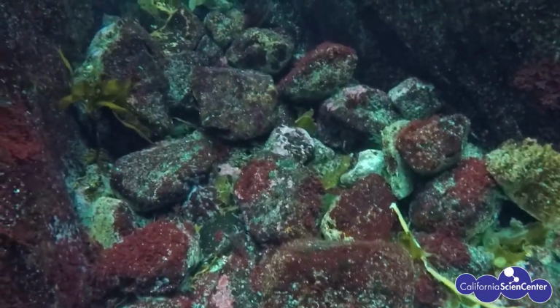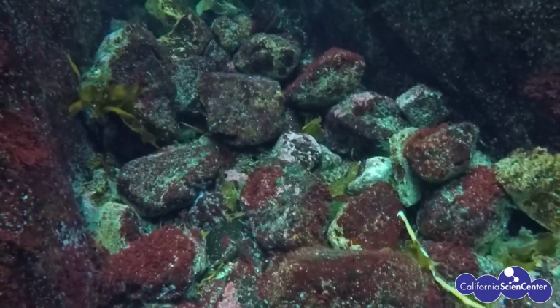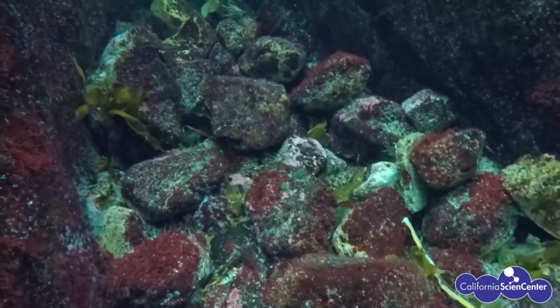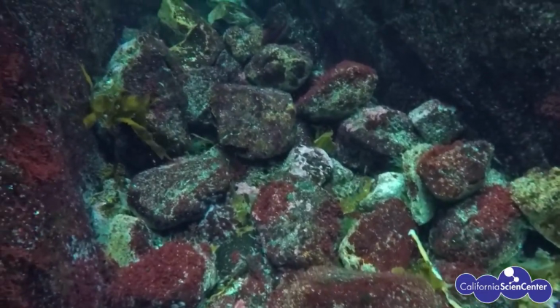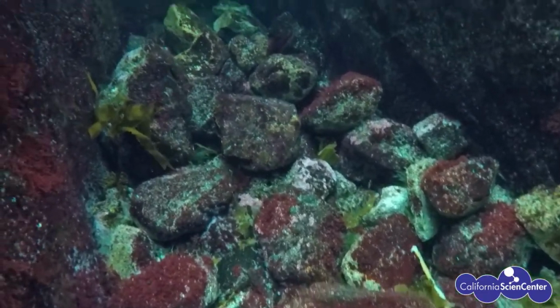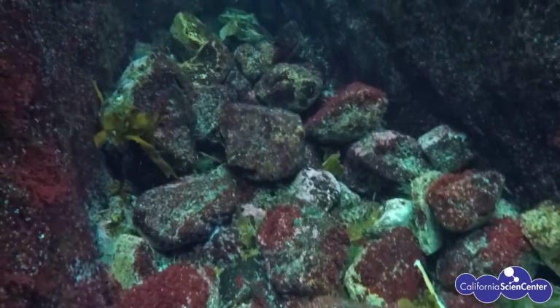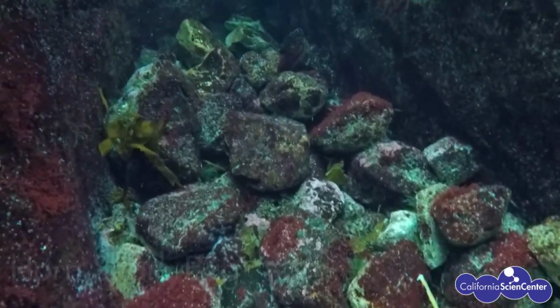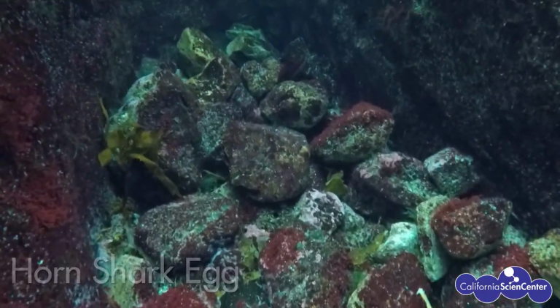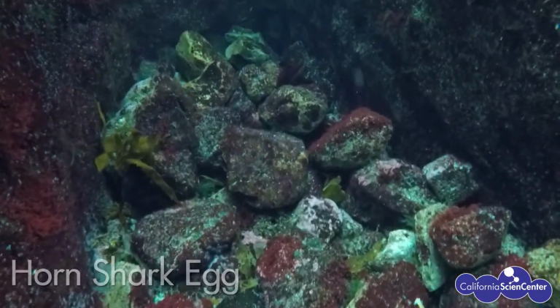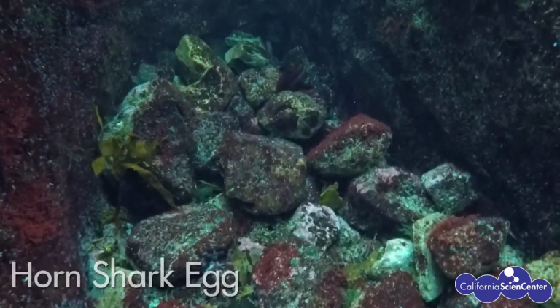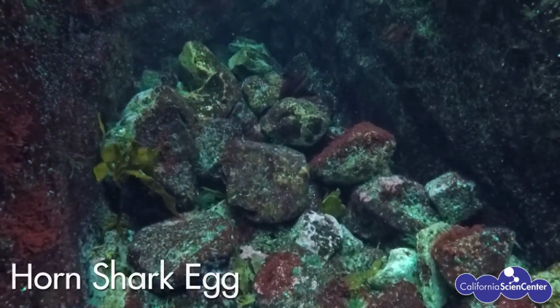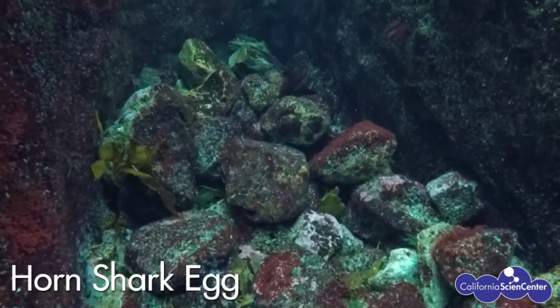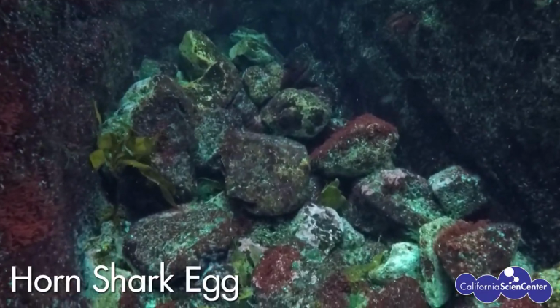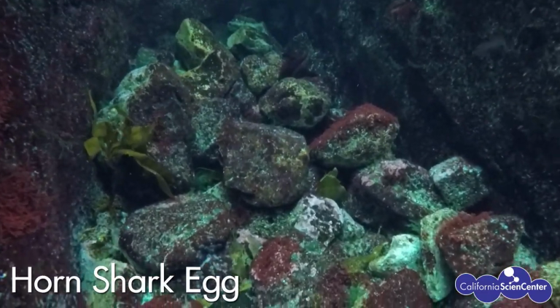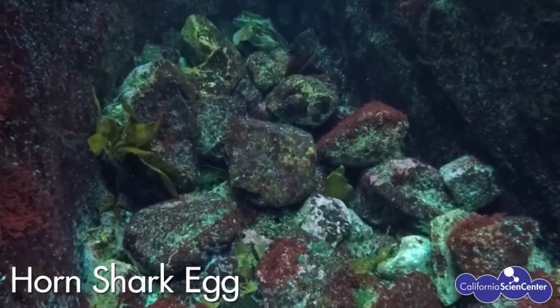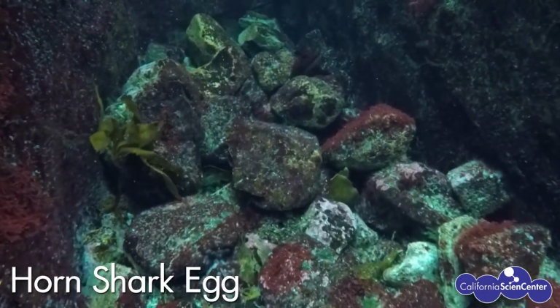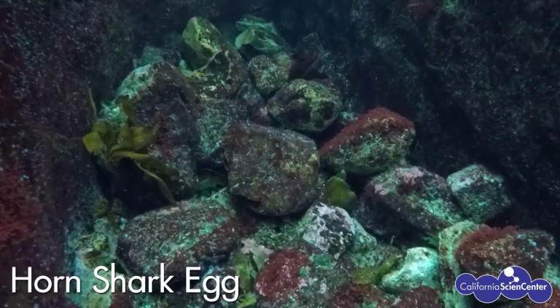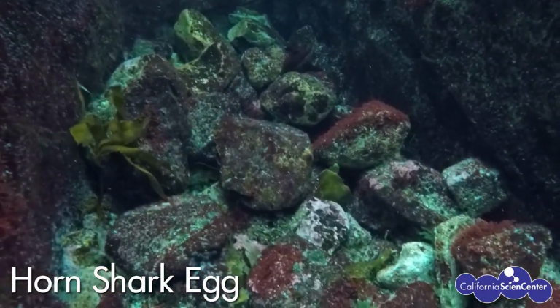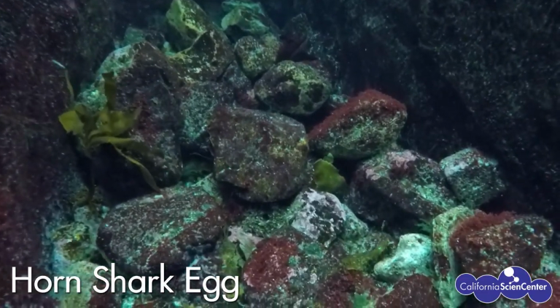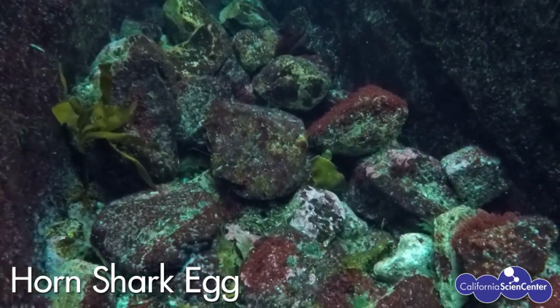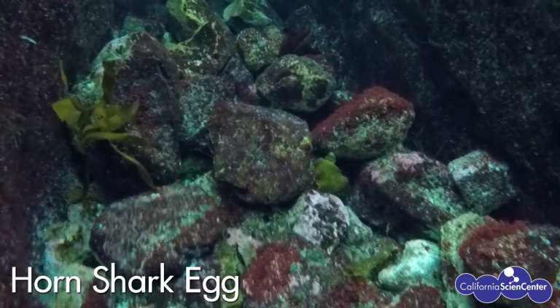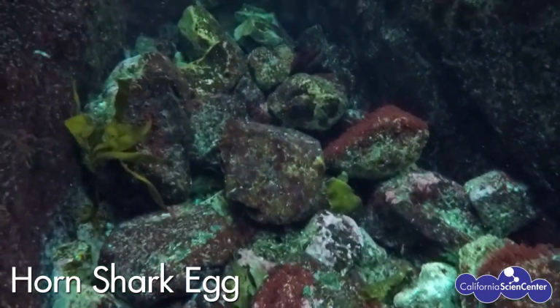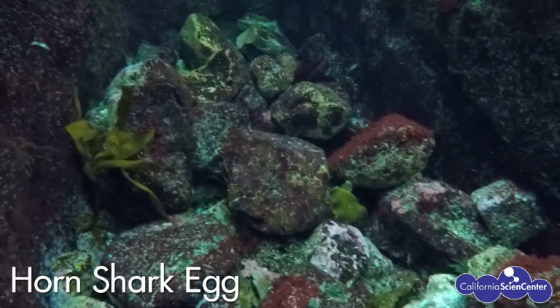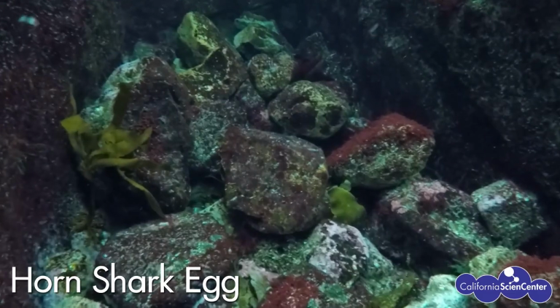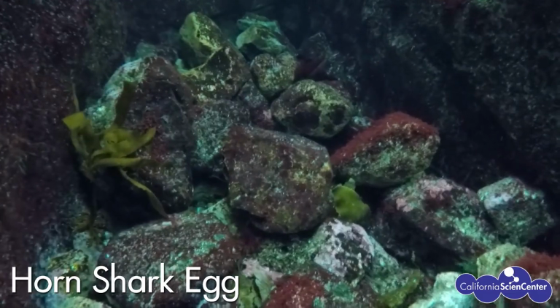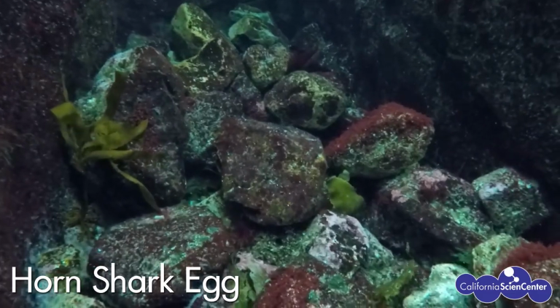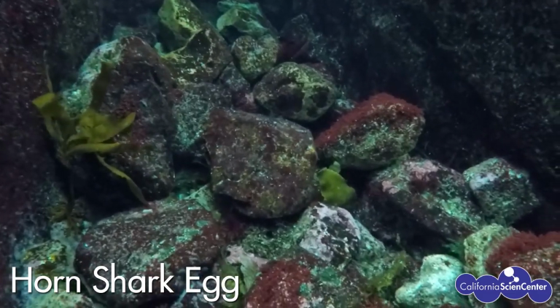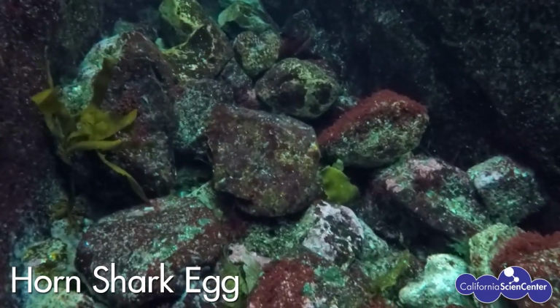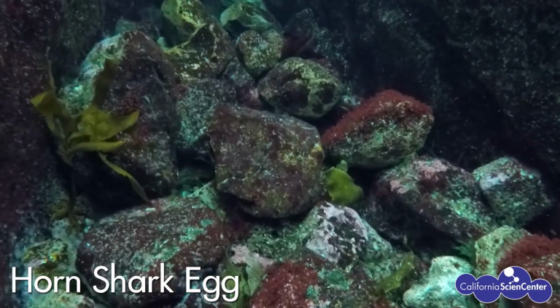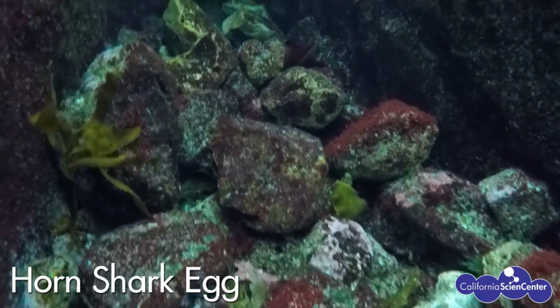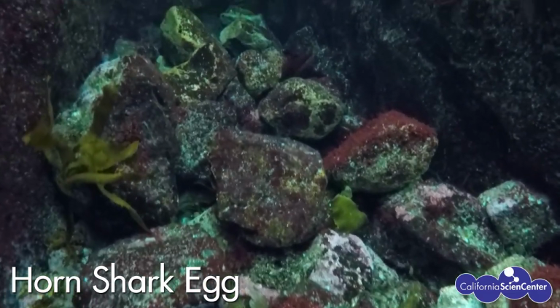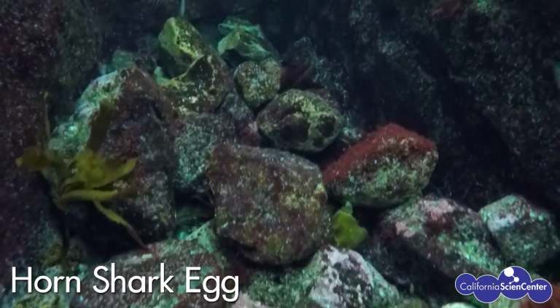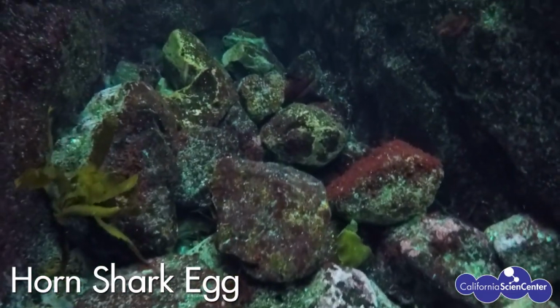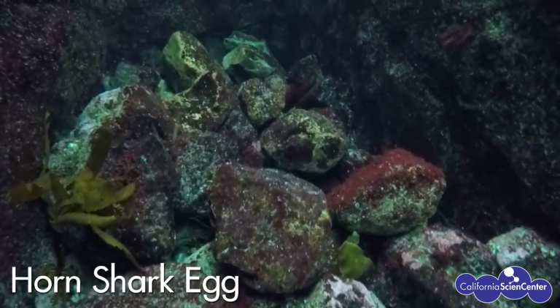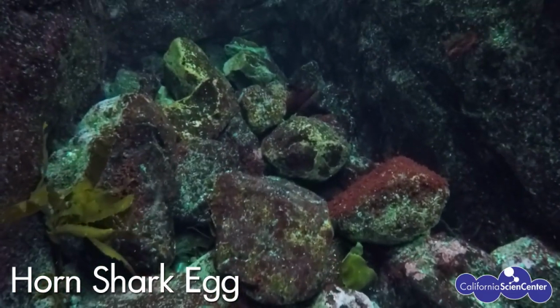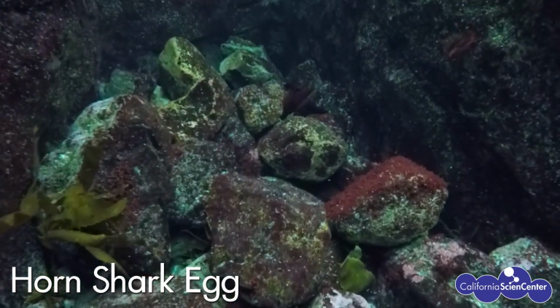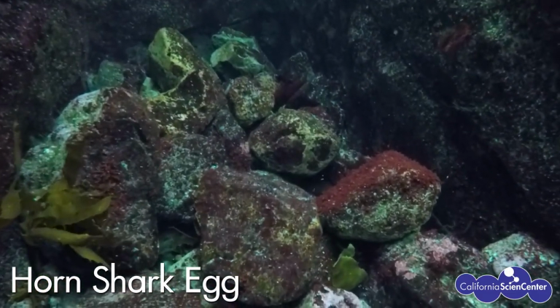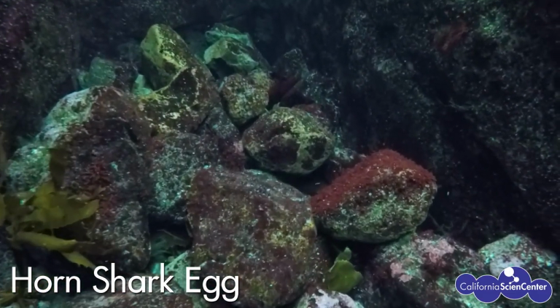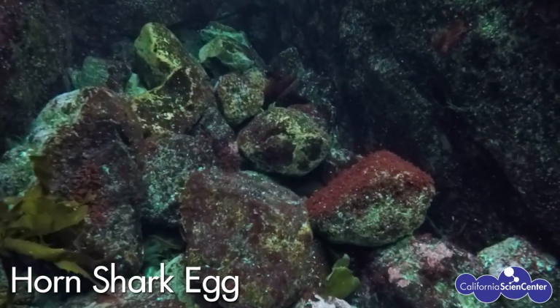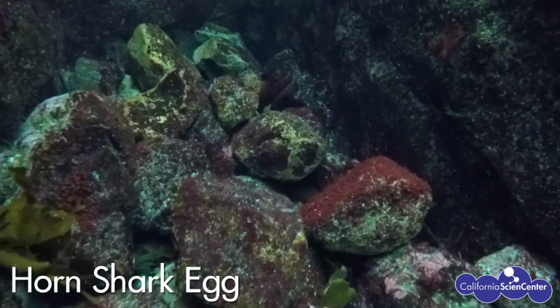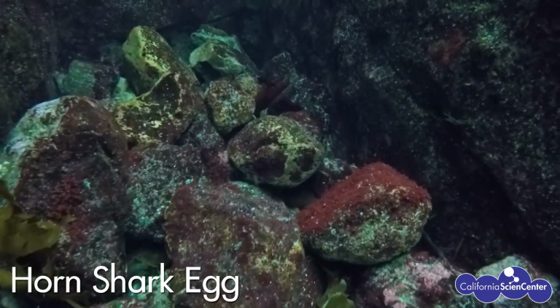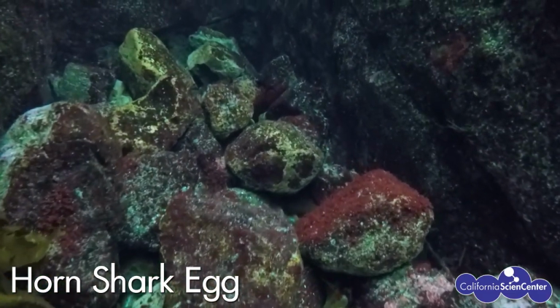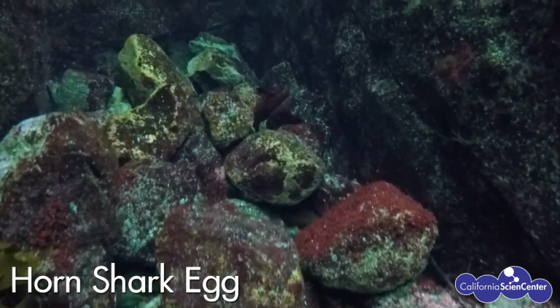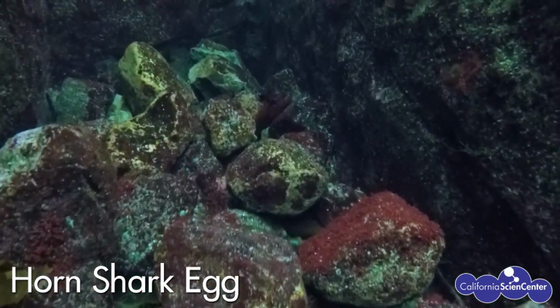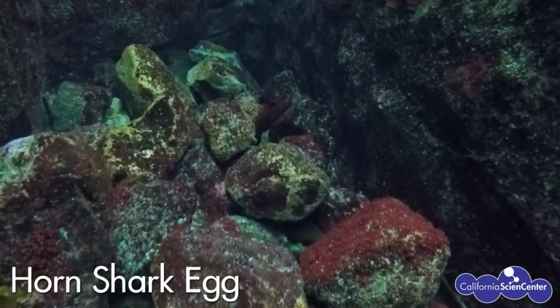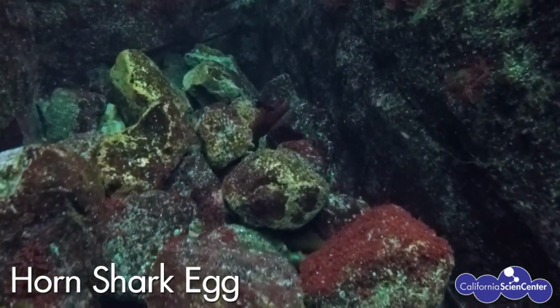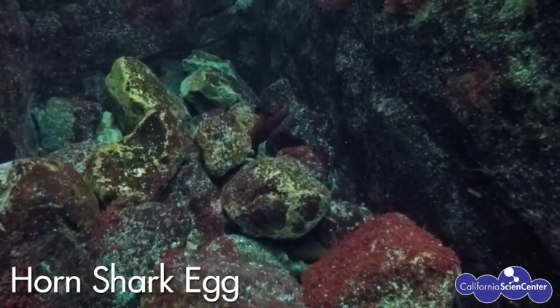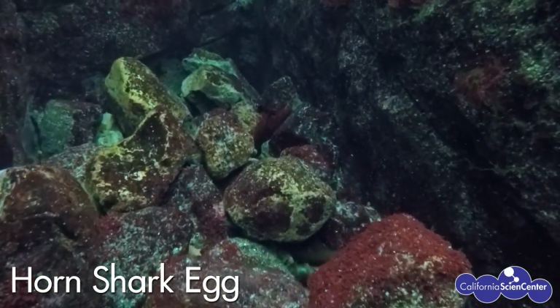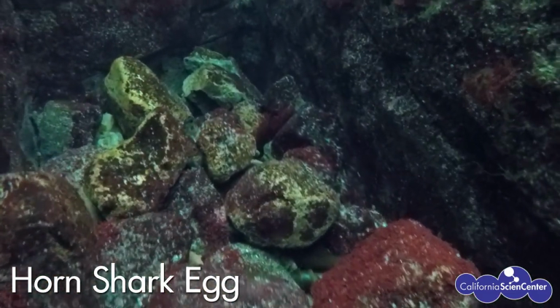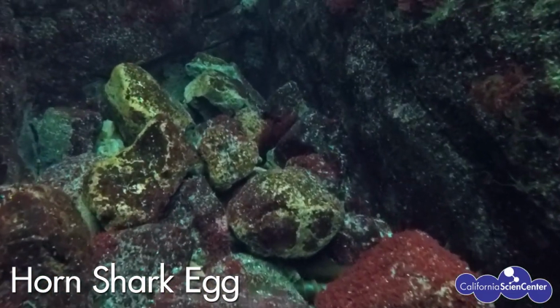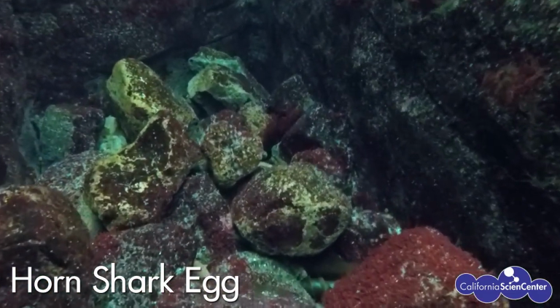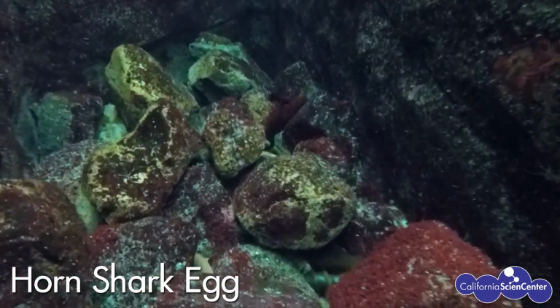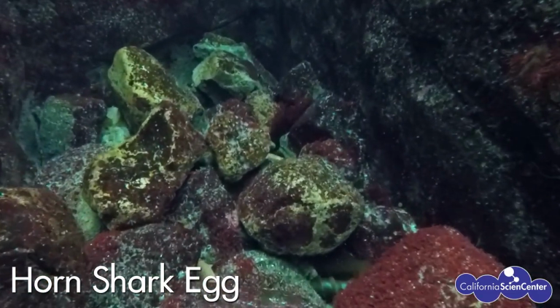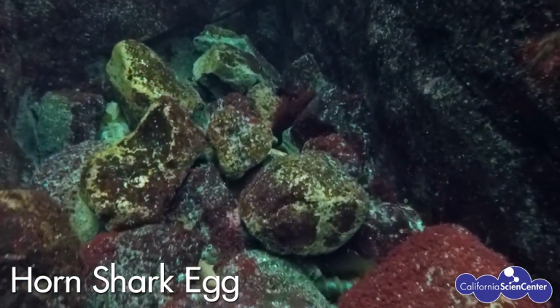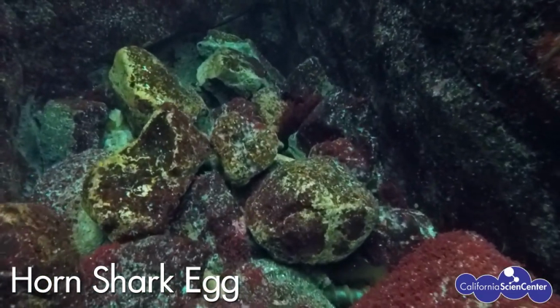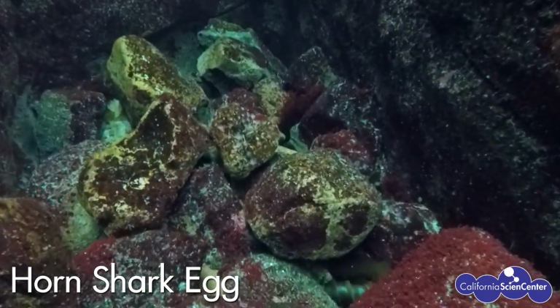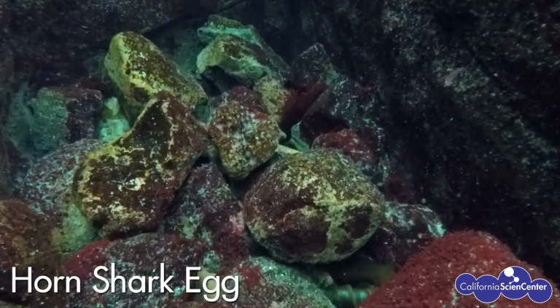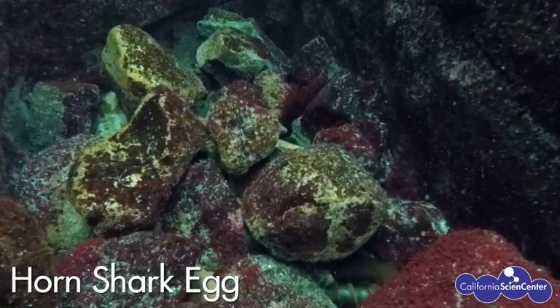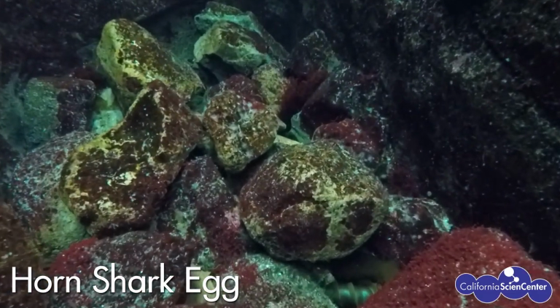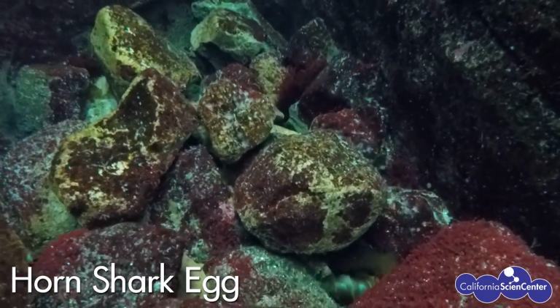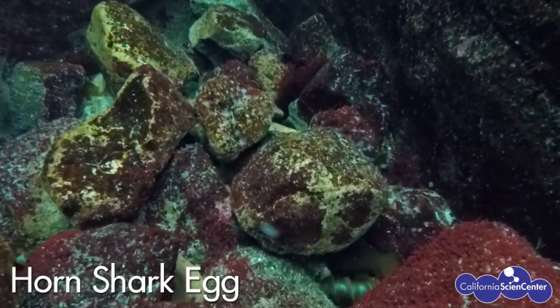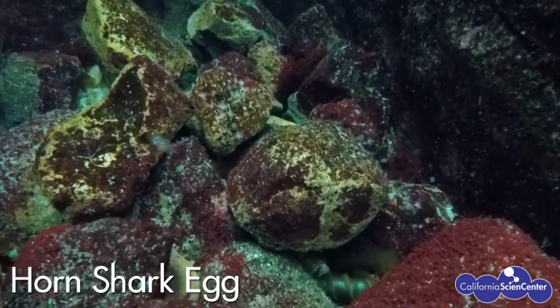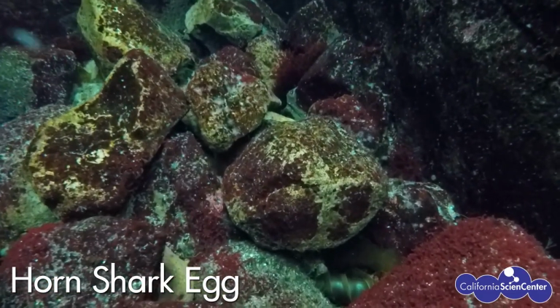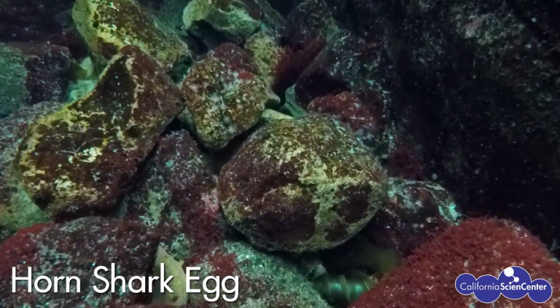Horn sharks lay eggs in the shape of a screw. The mom hides these eggs in between the rocks. Let's see if we can find one!